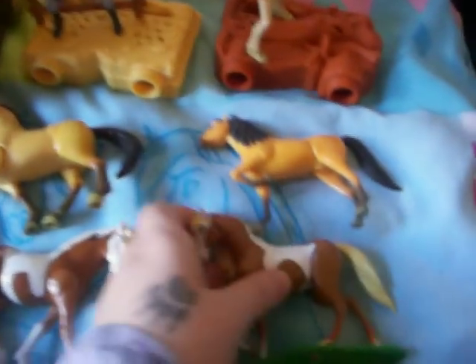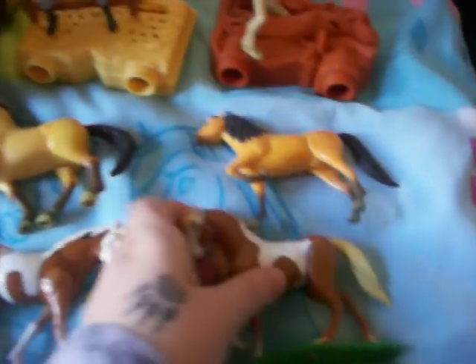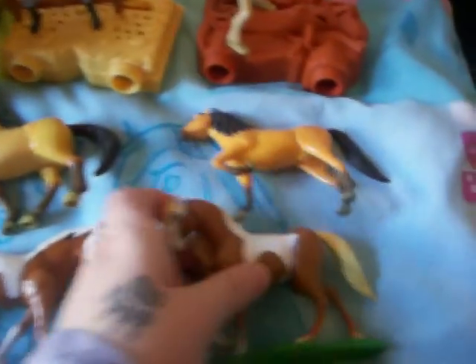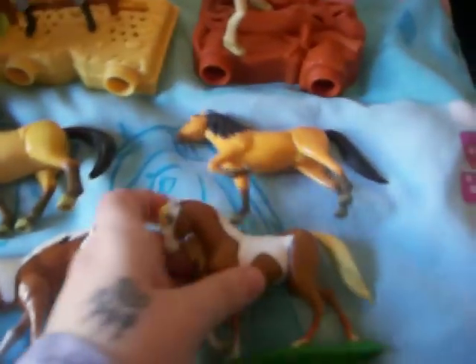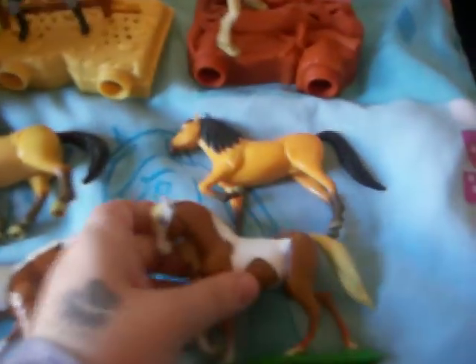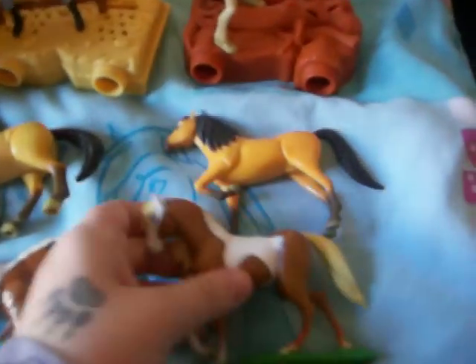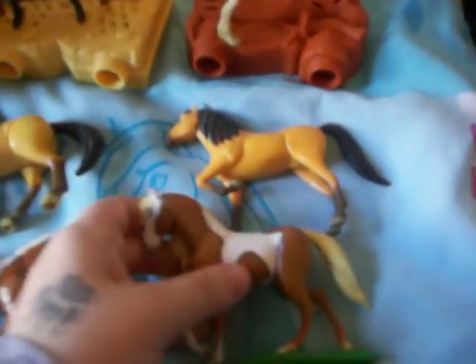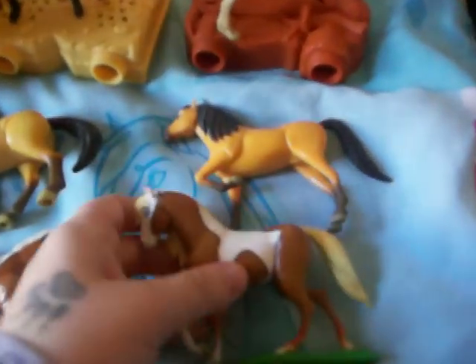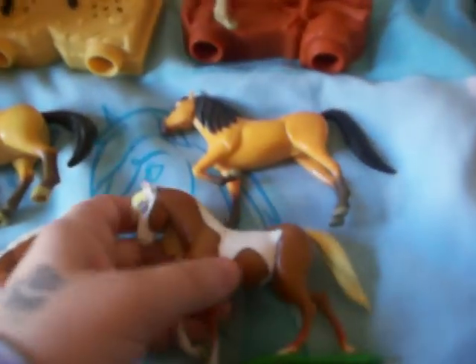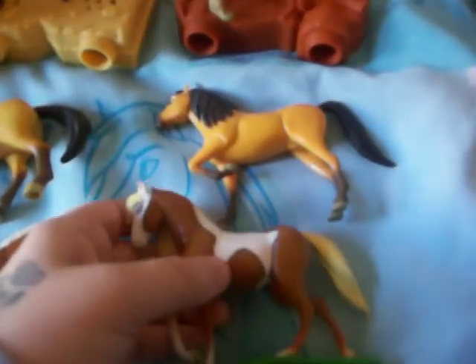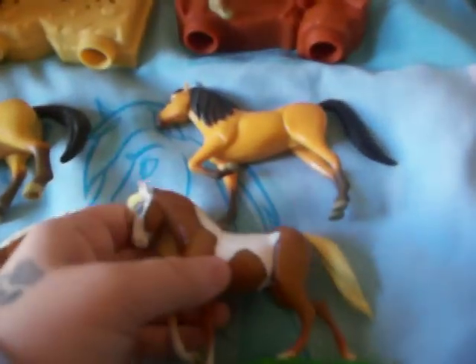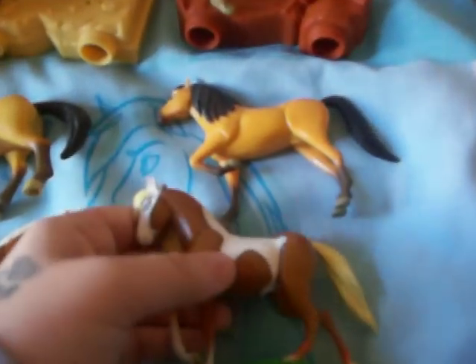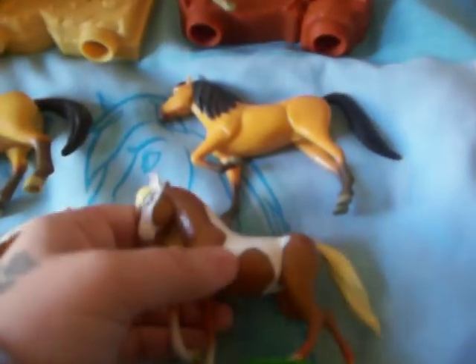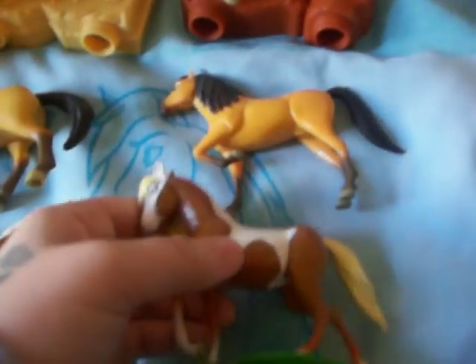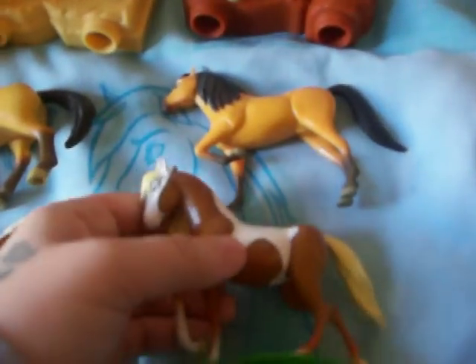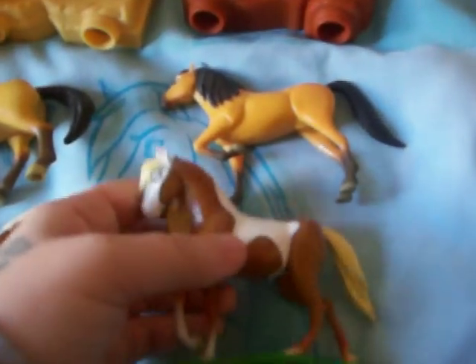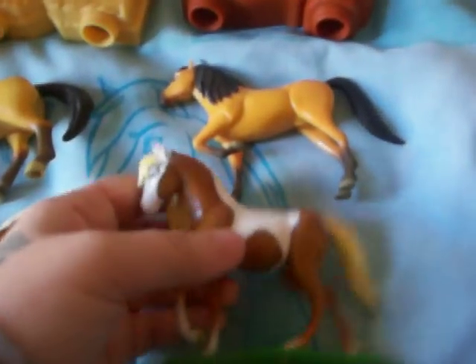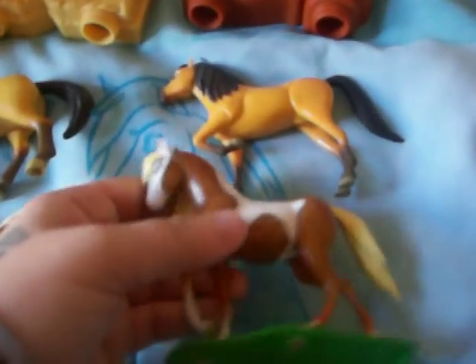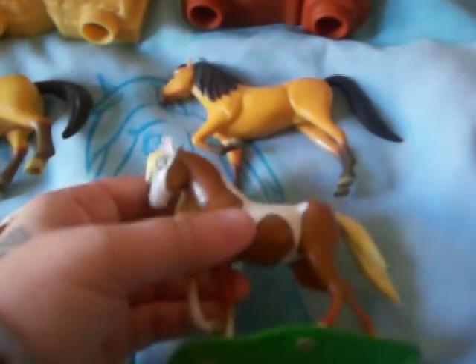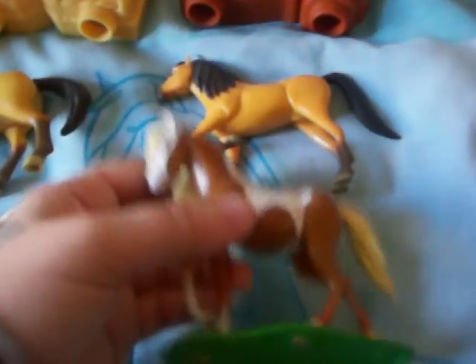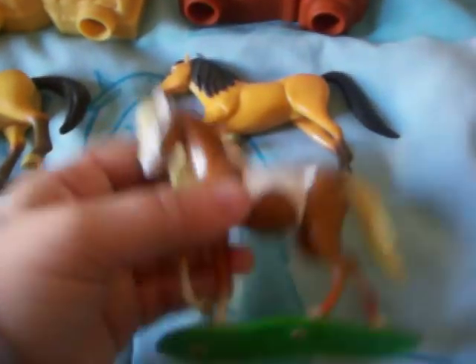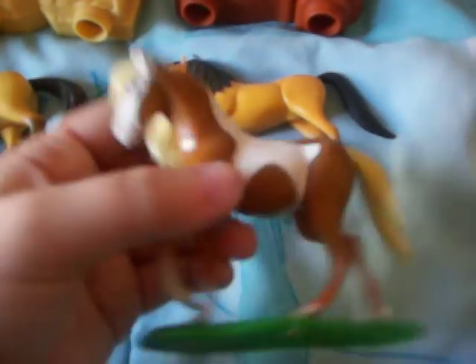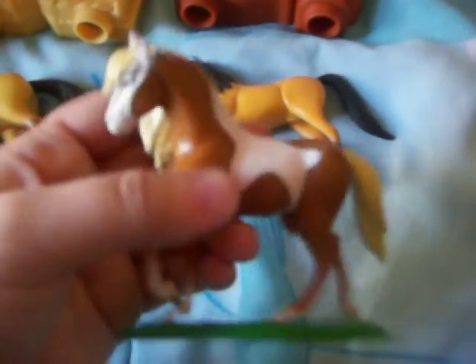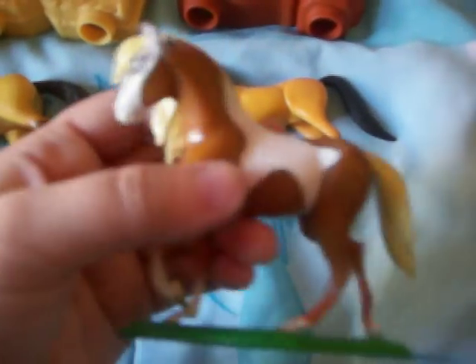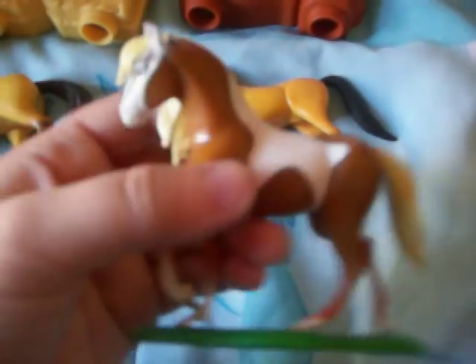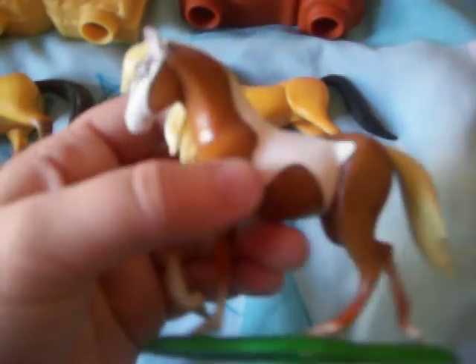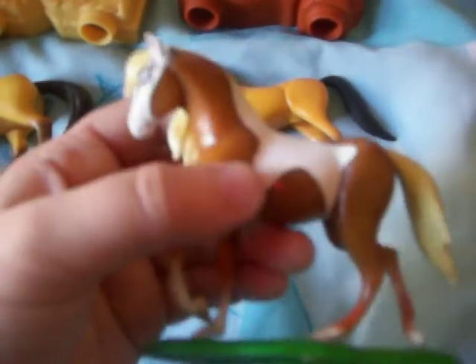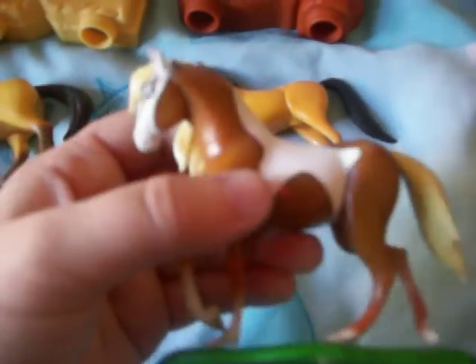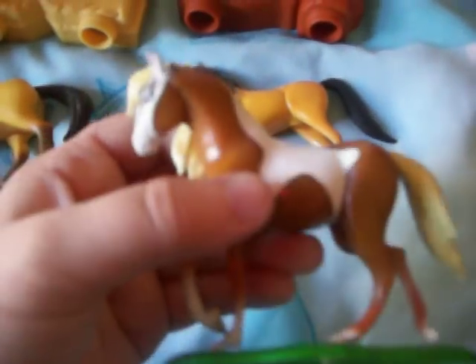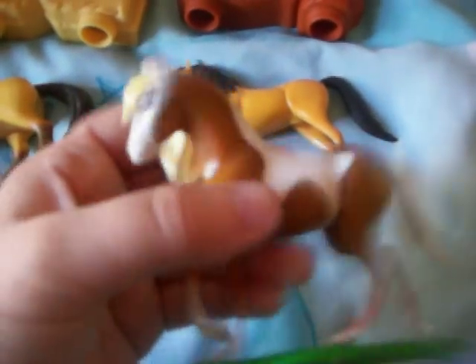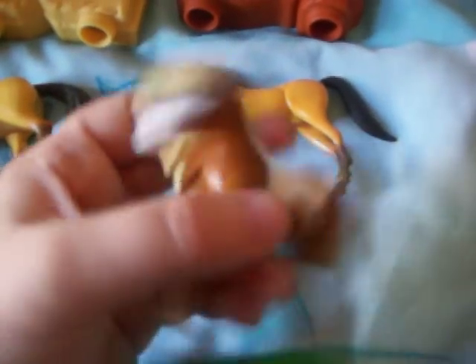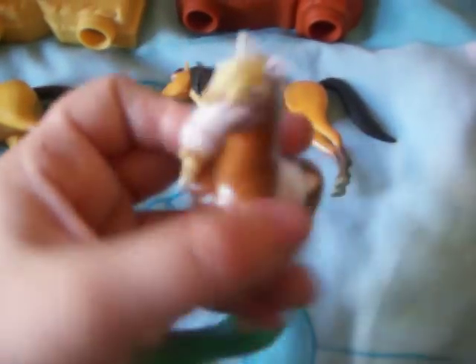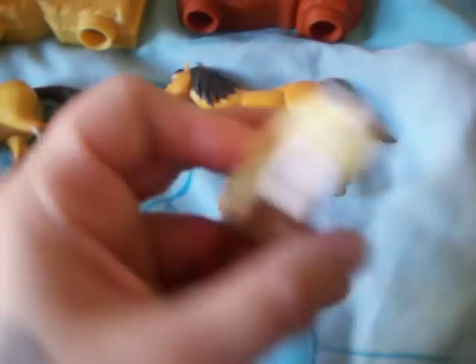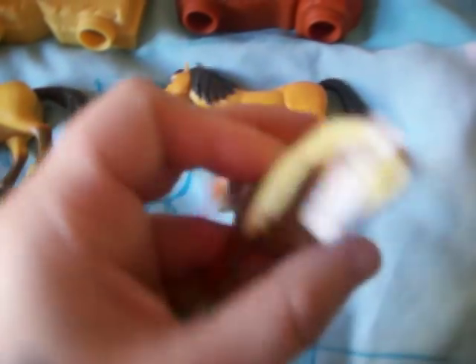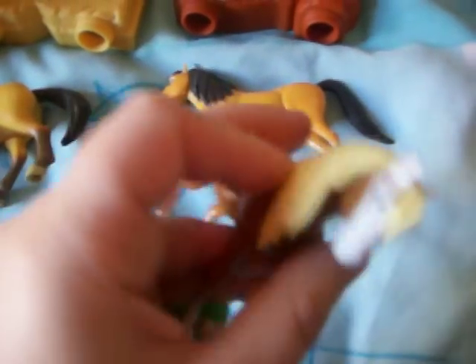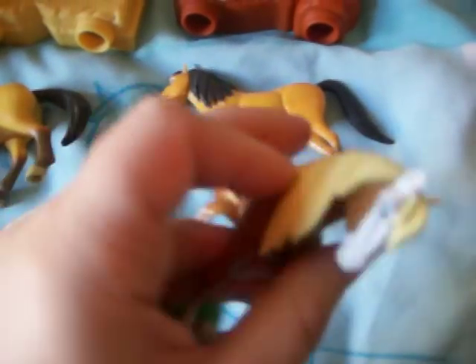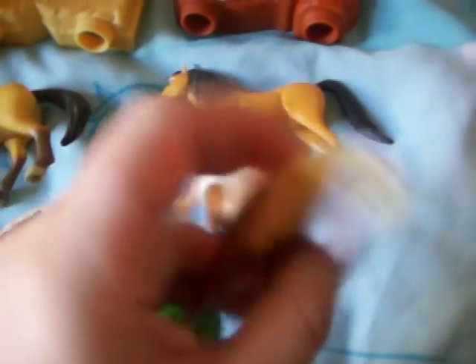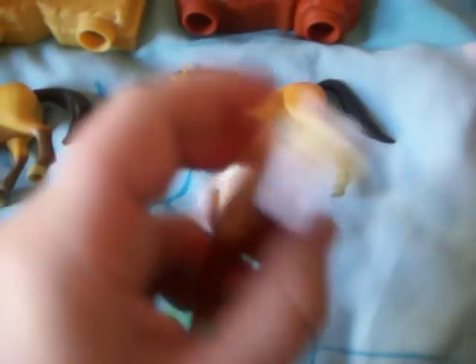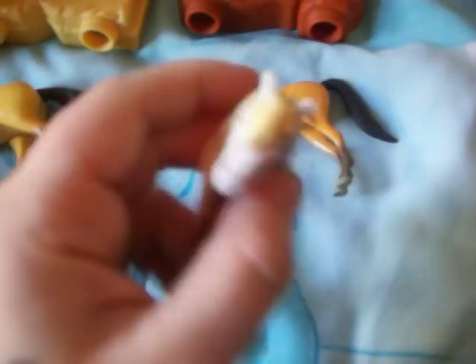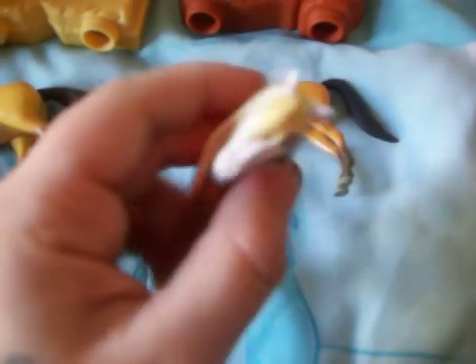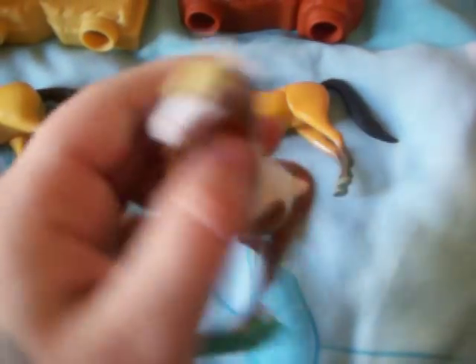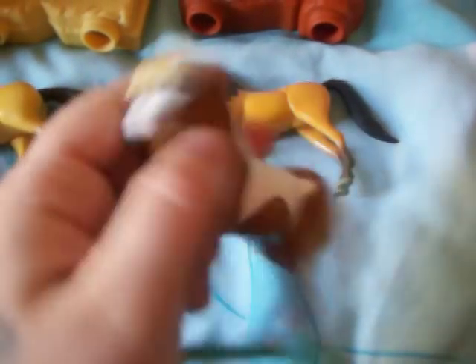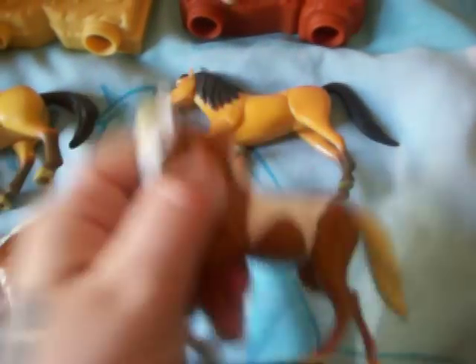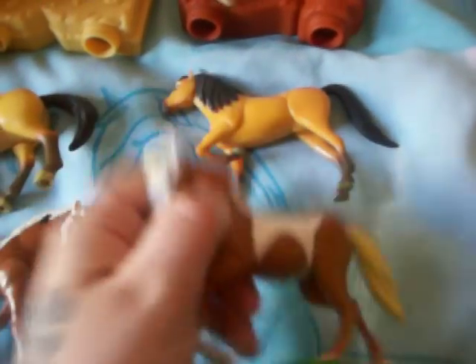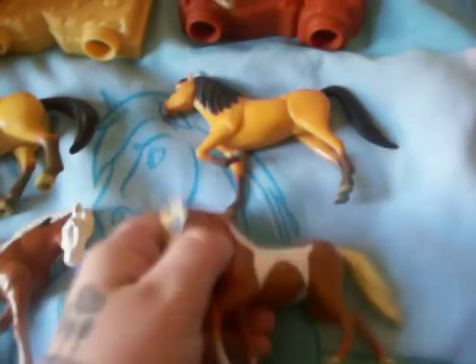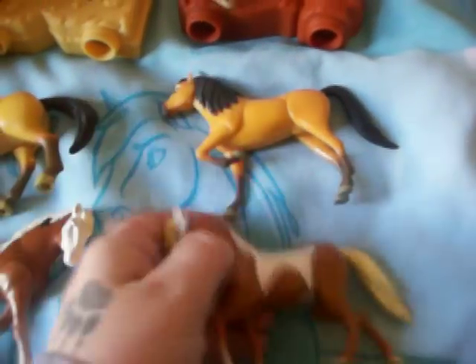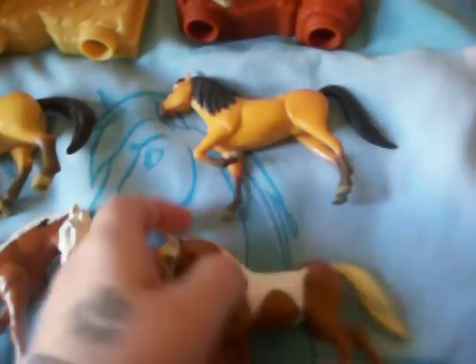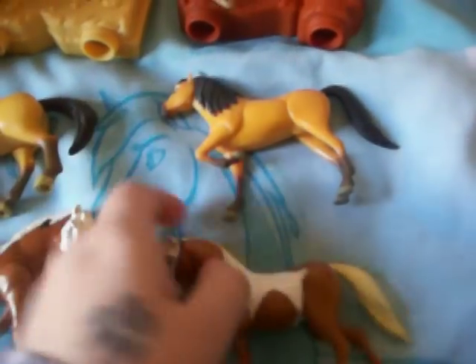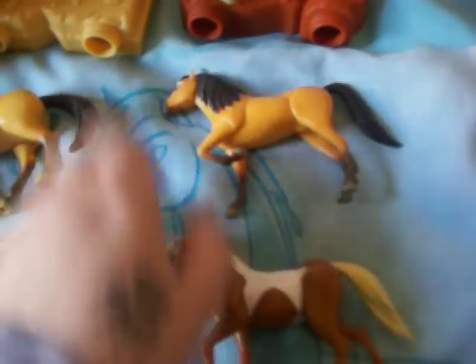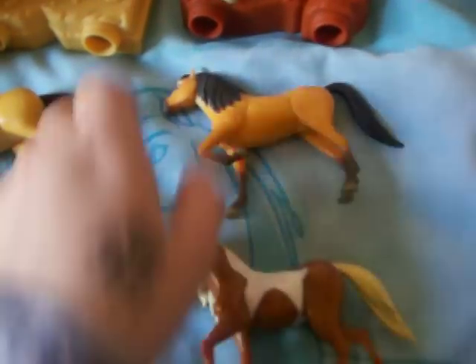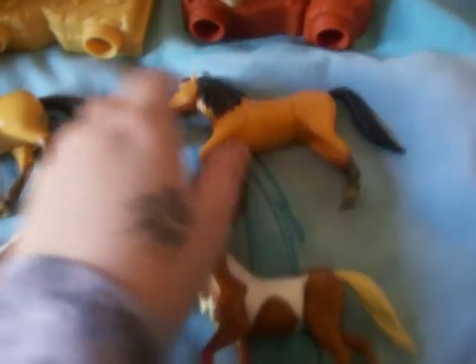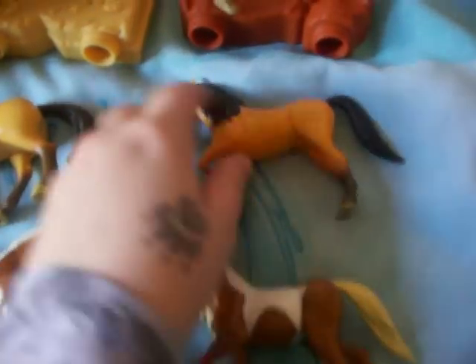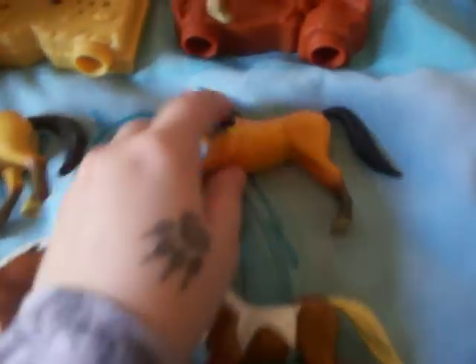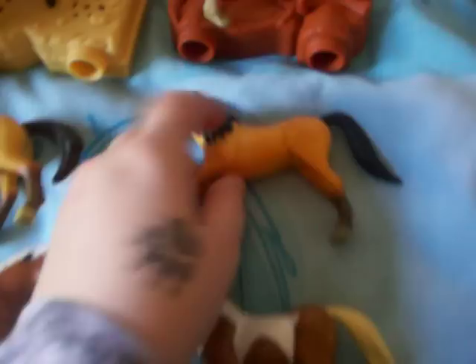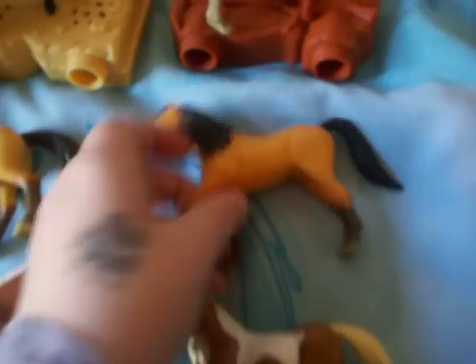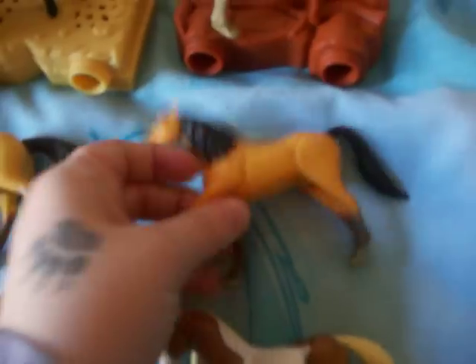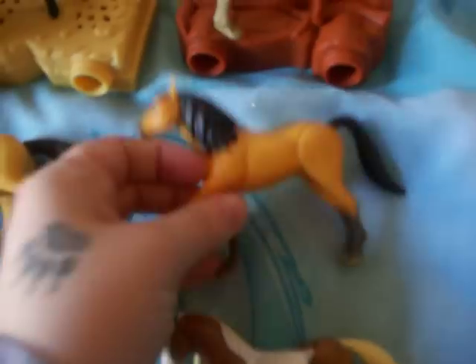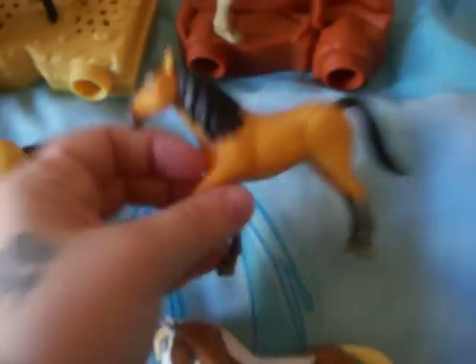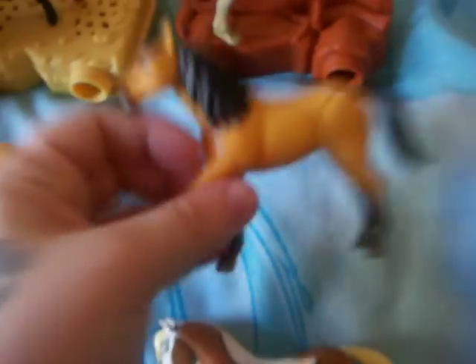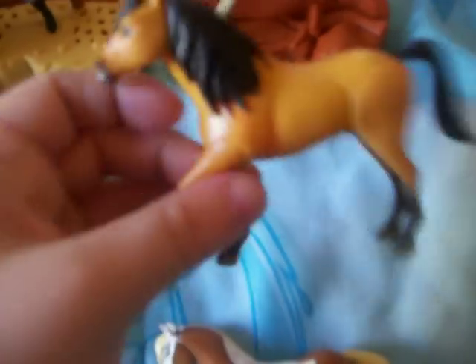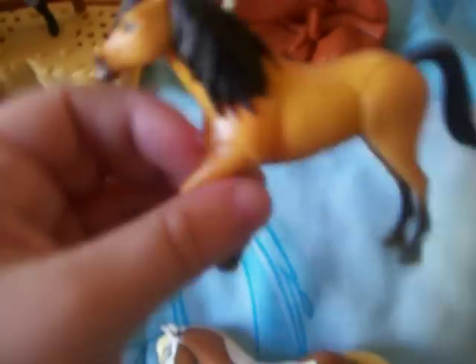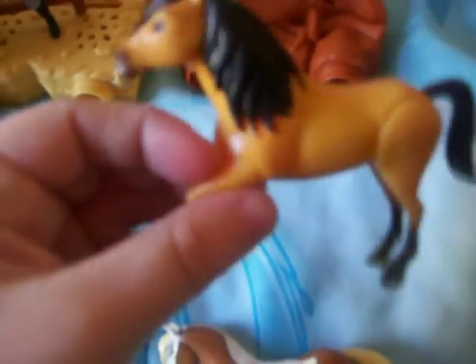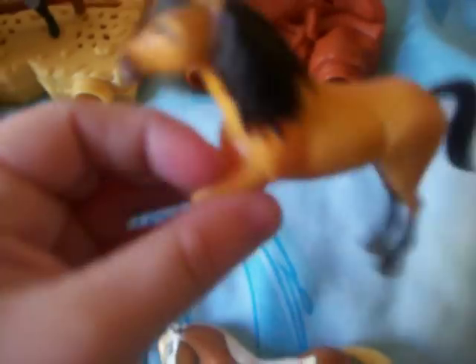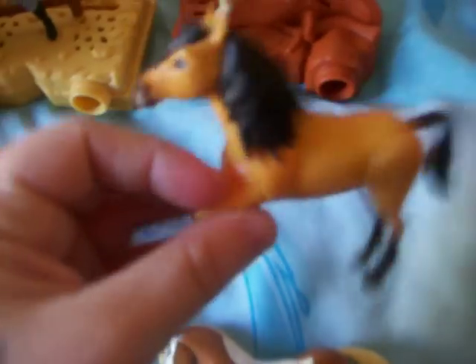These are cake toppers that I got on my cake when I was younger — Rain and Spirit.